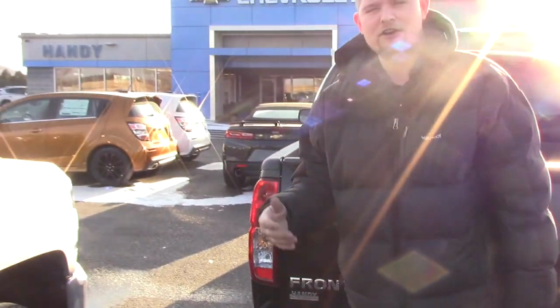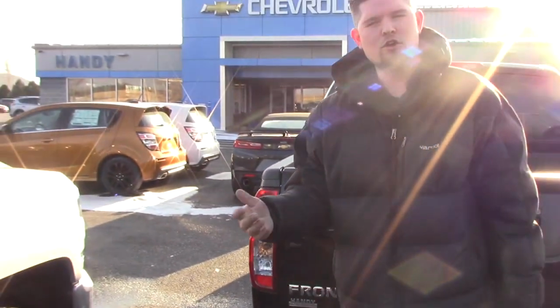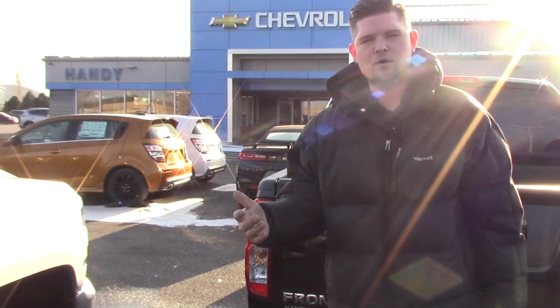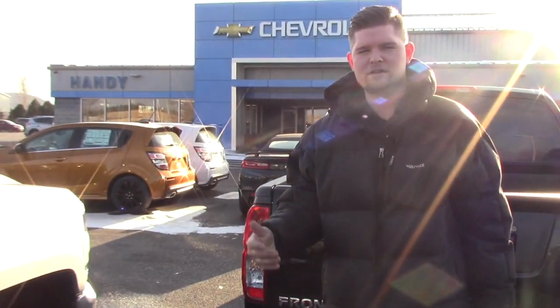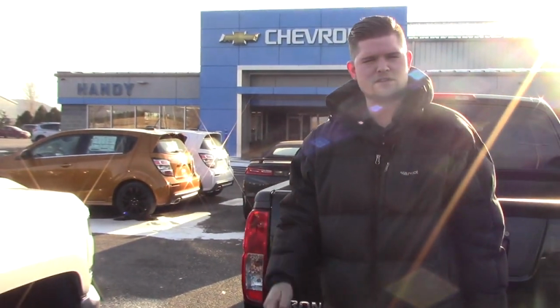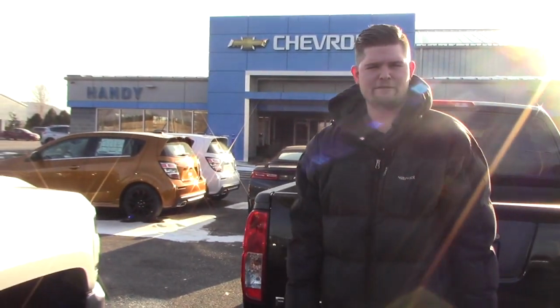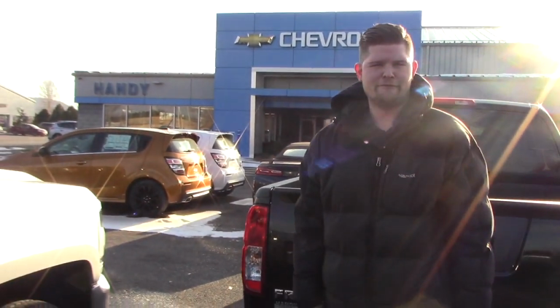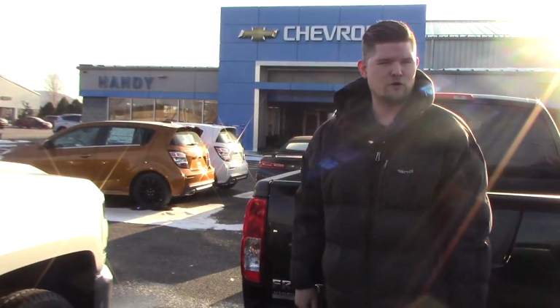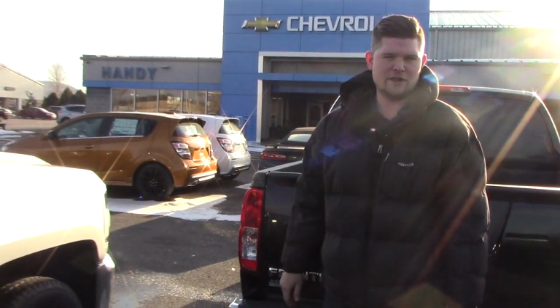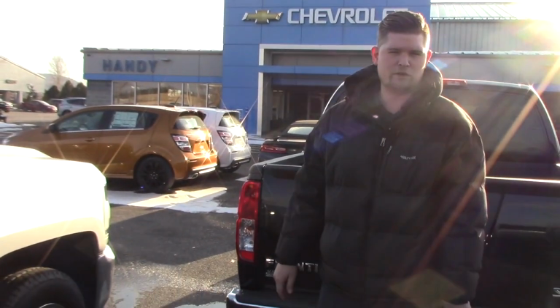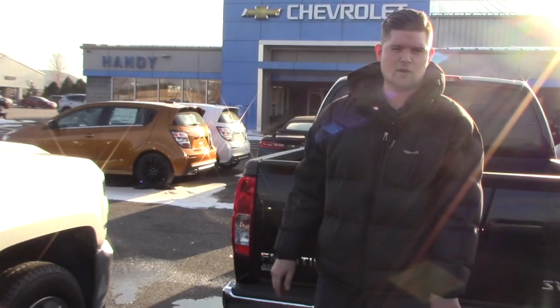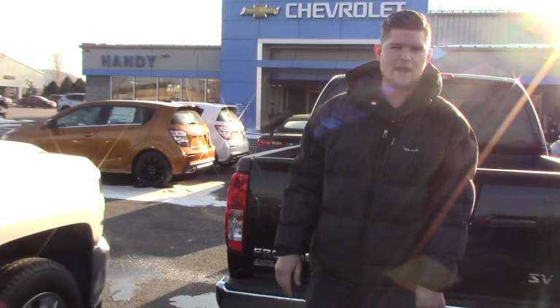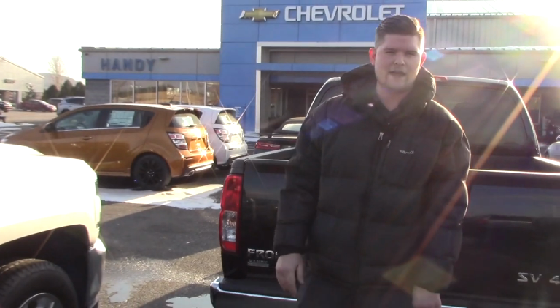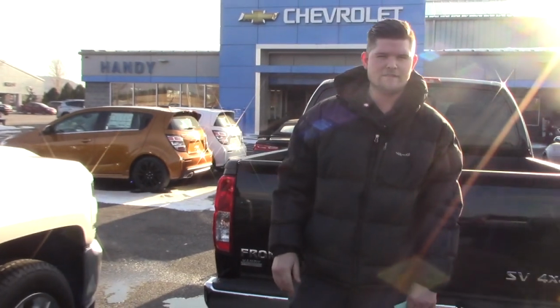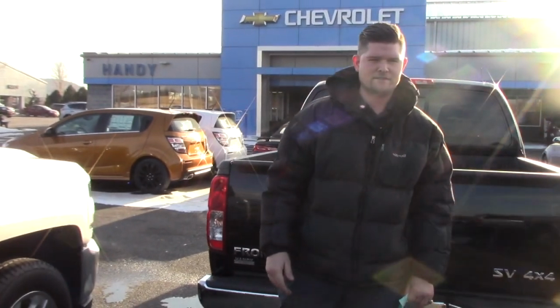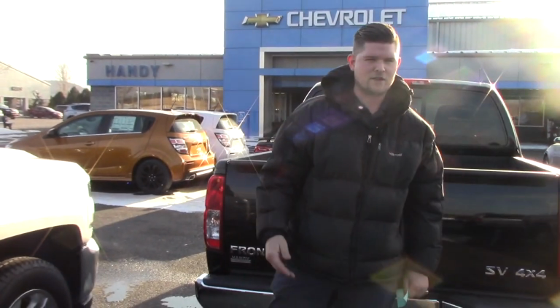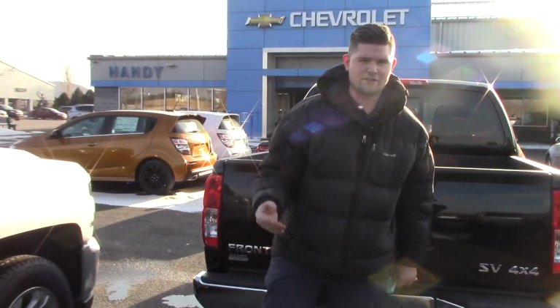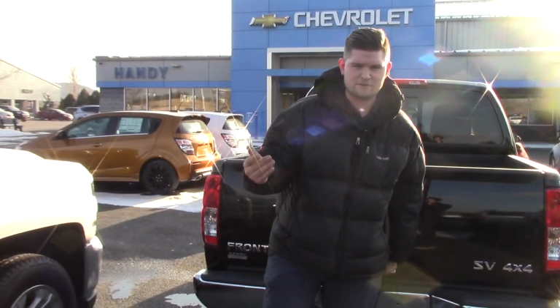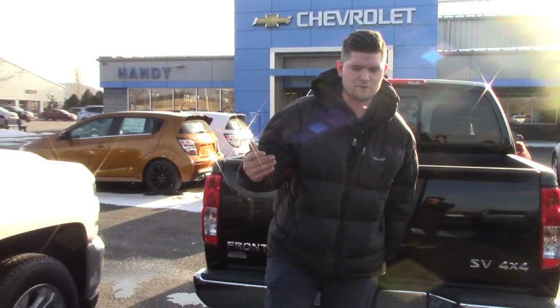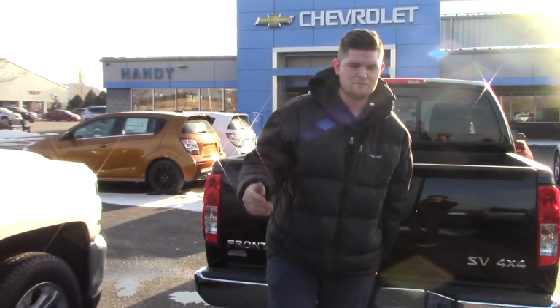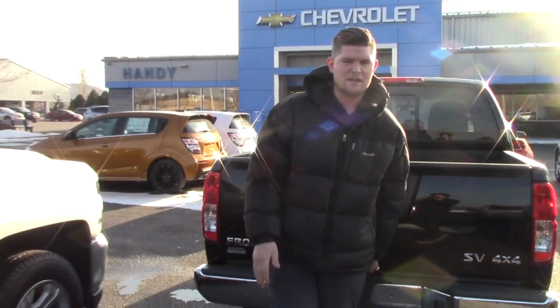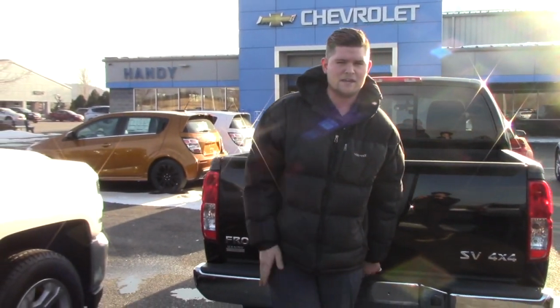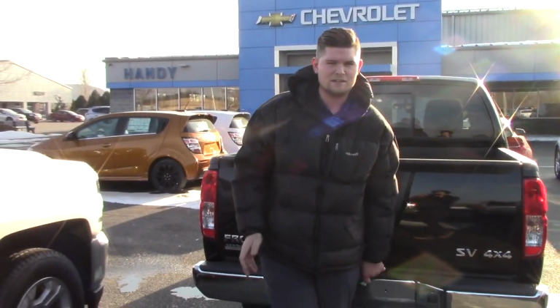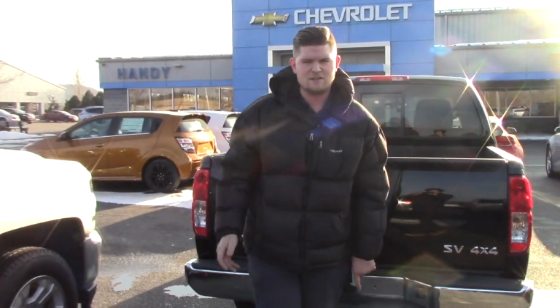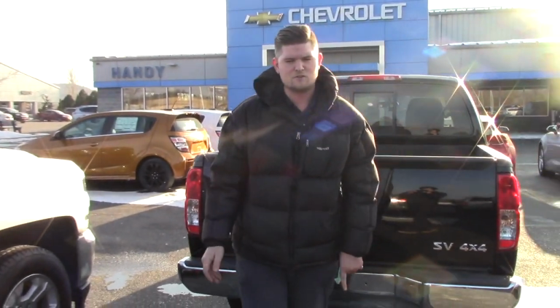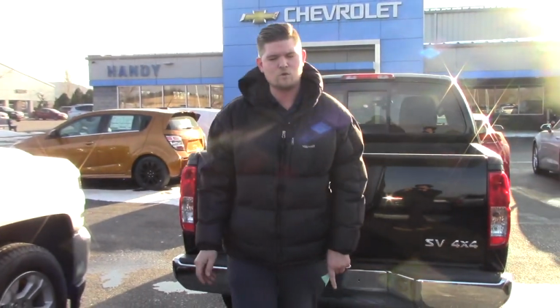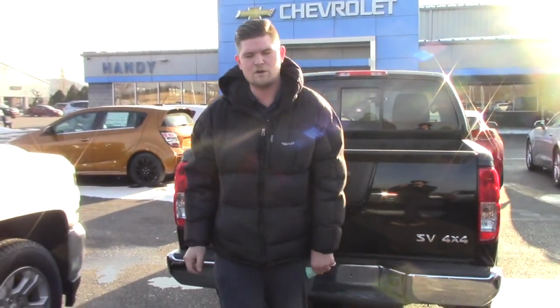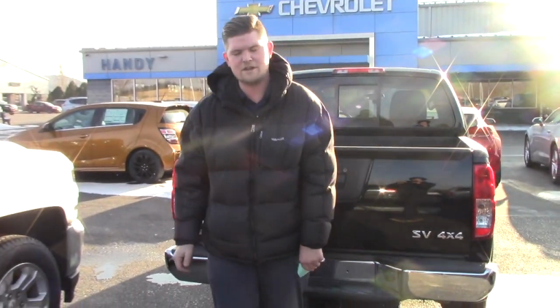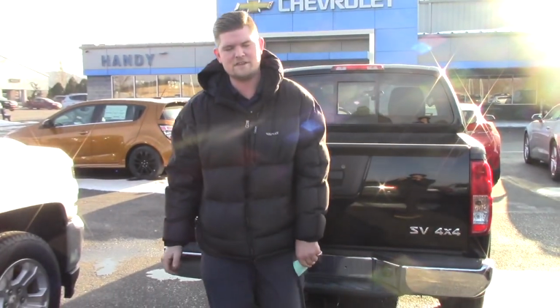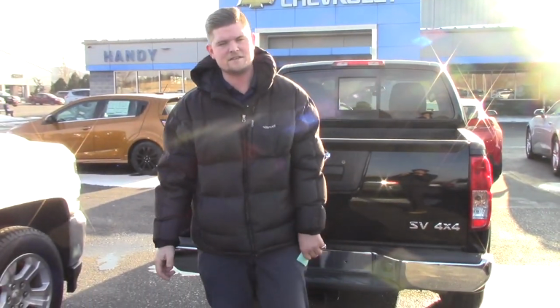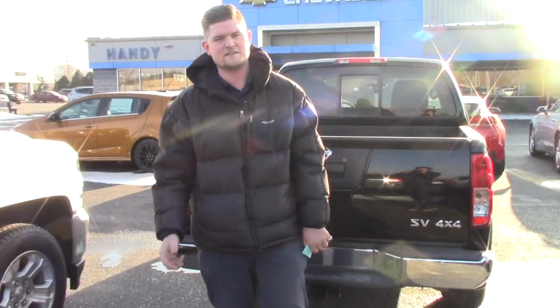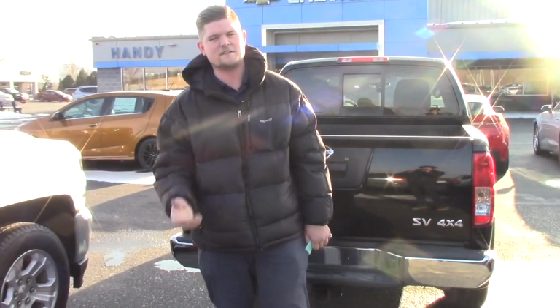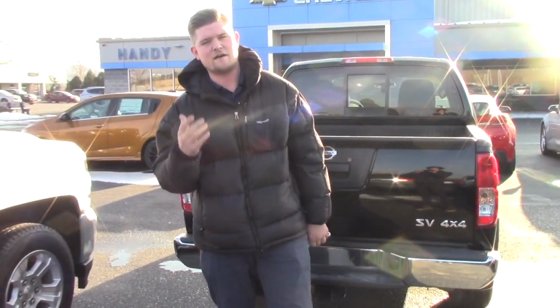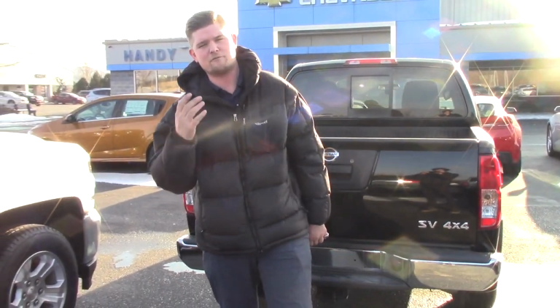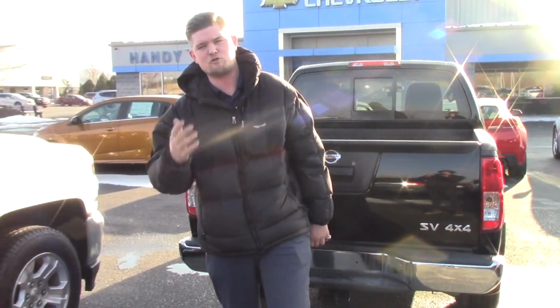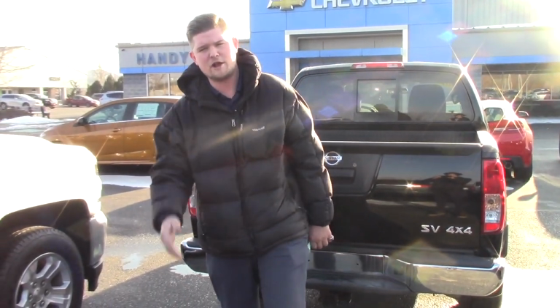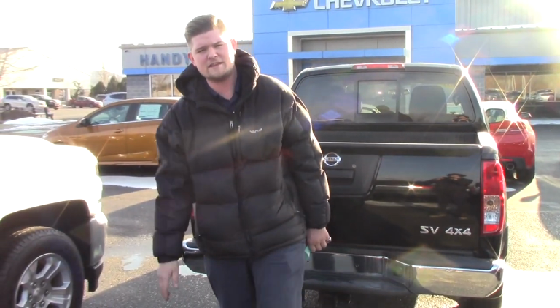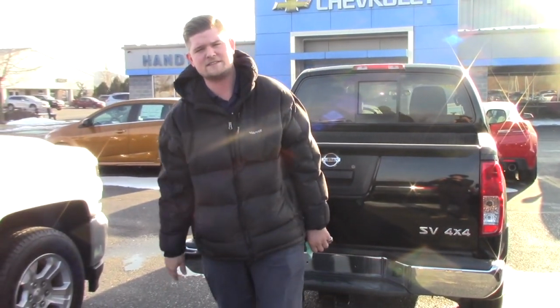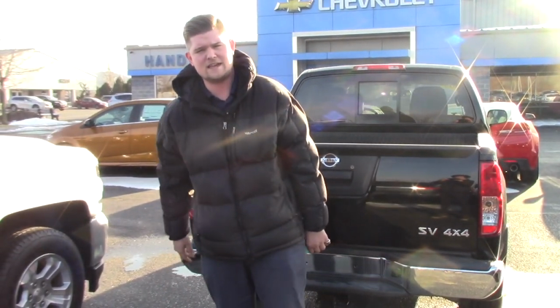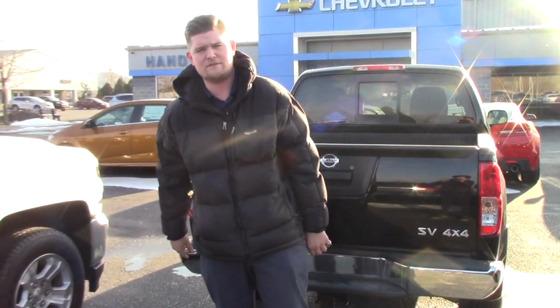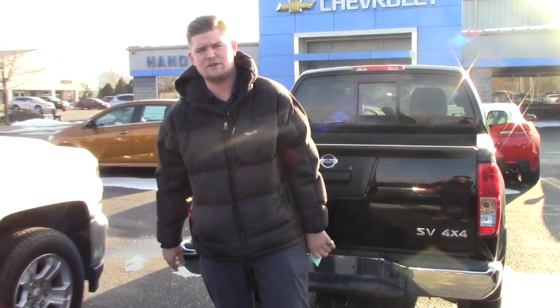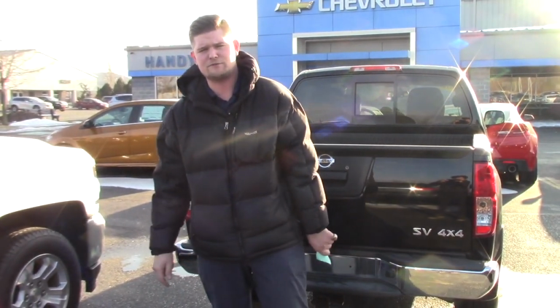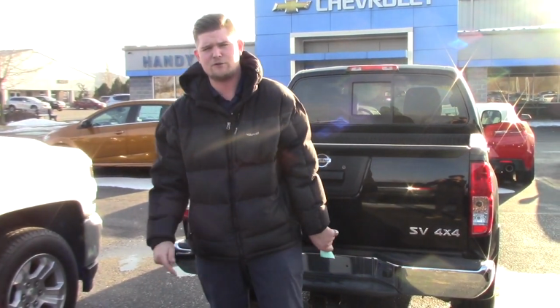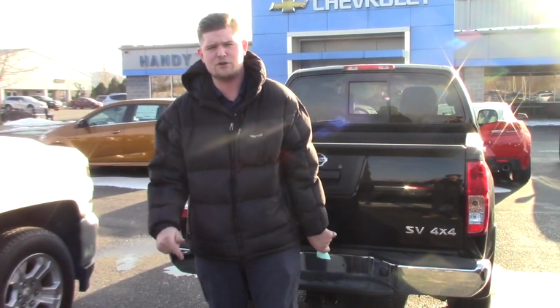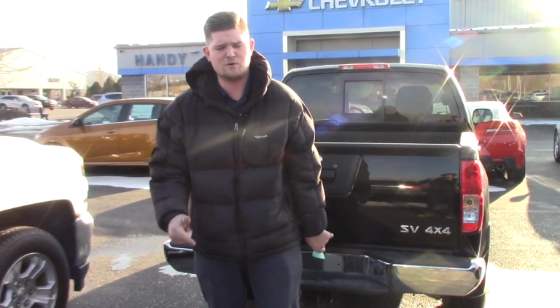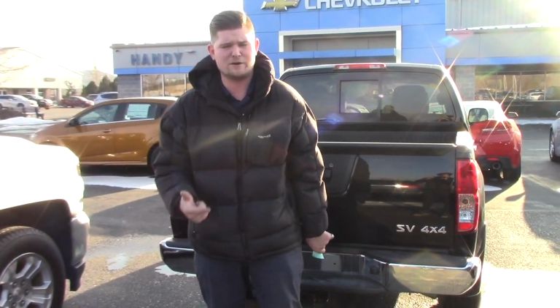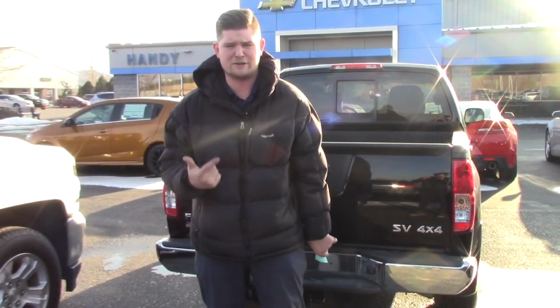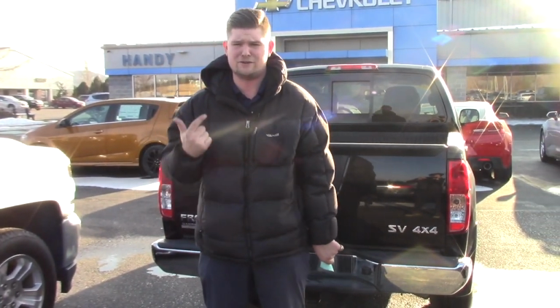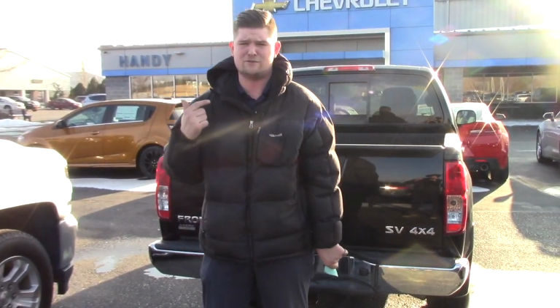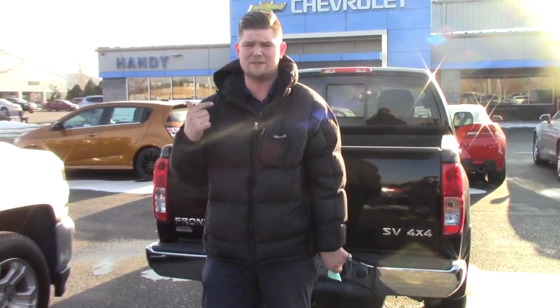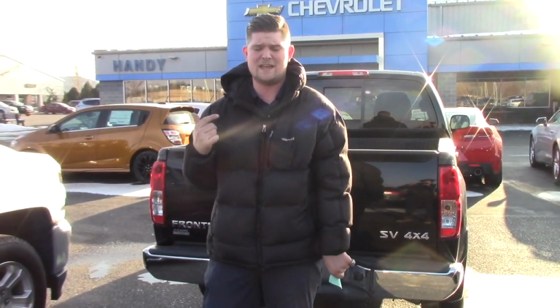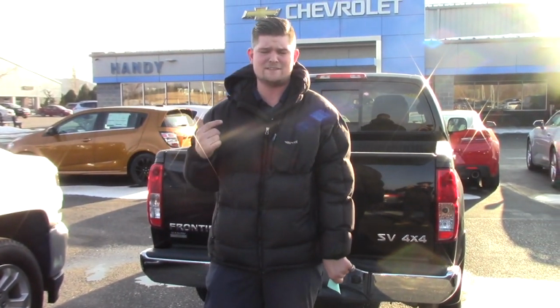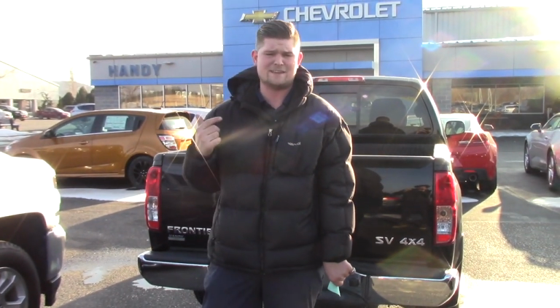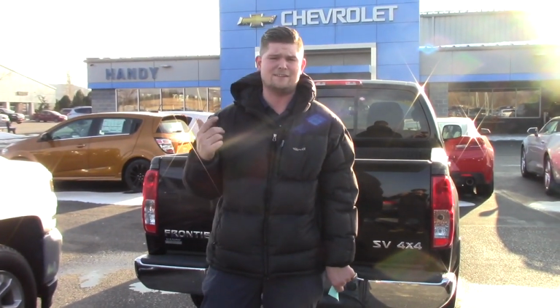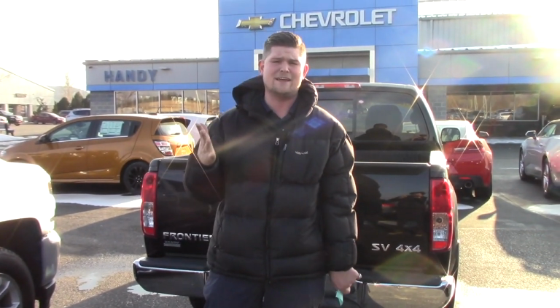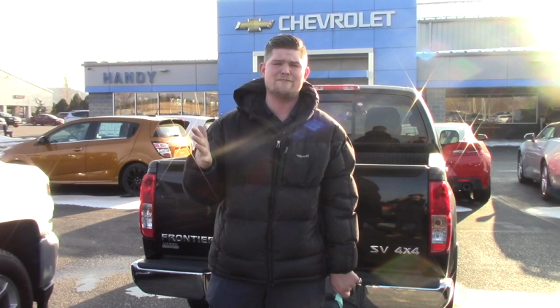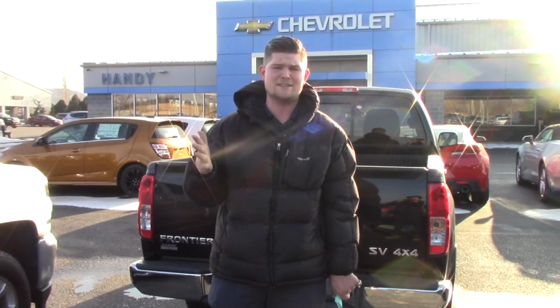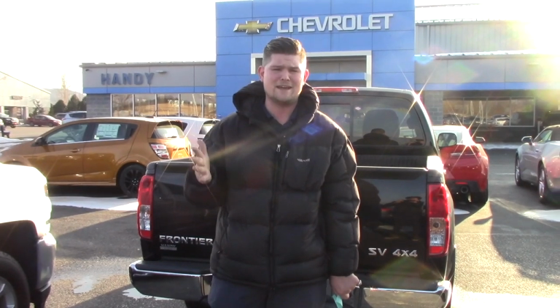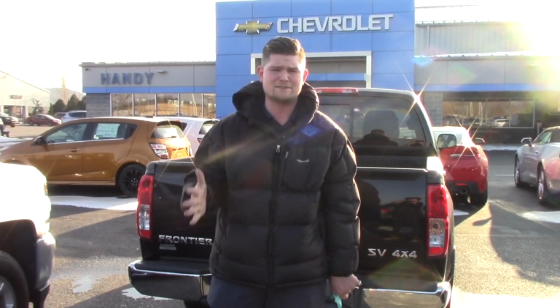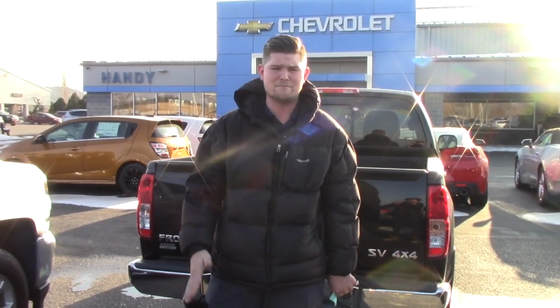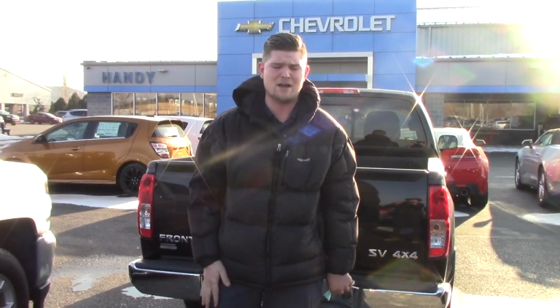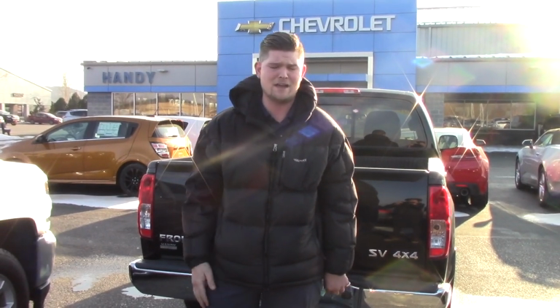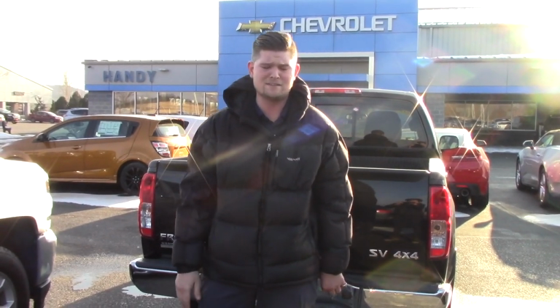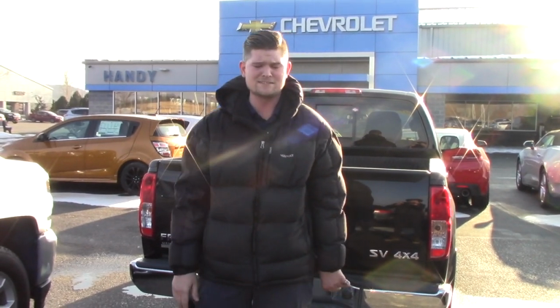New ones are $40,000, so this one being in the 20s is a great savings for you. I think it only has like 11,000 miles.